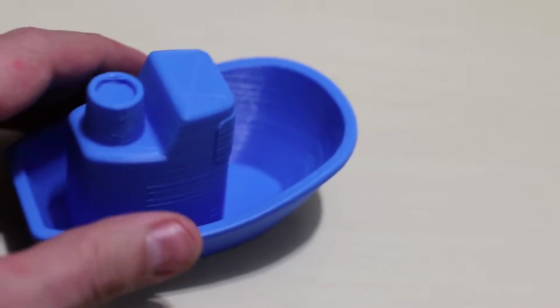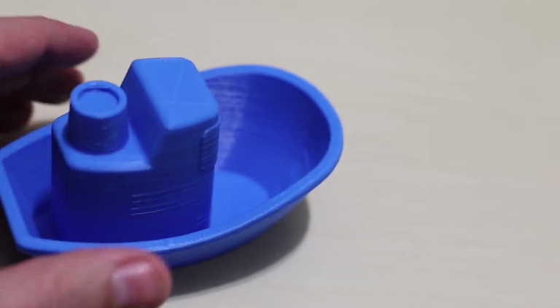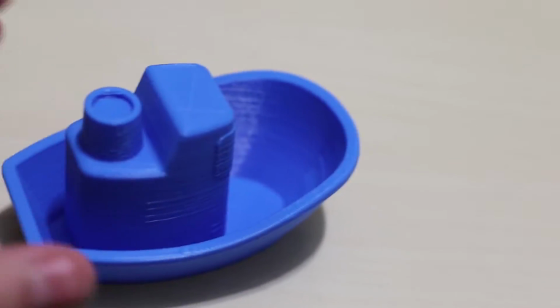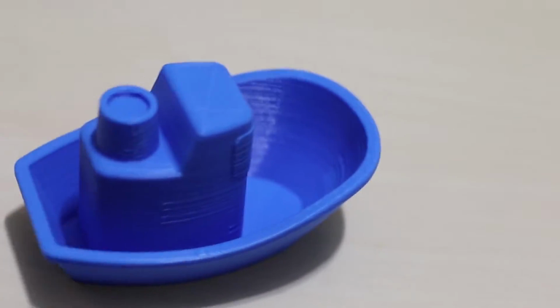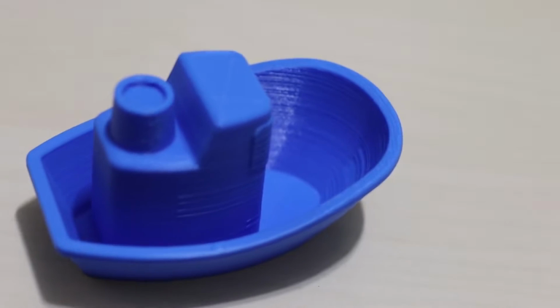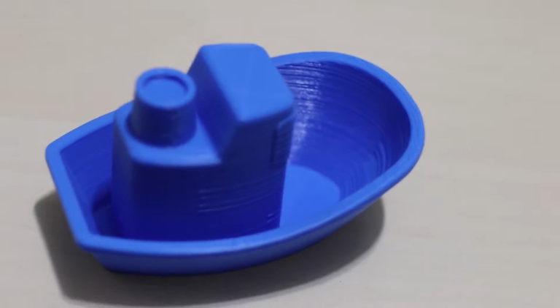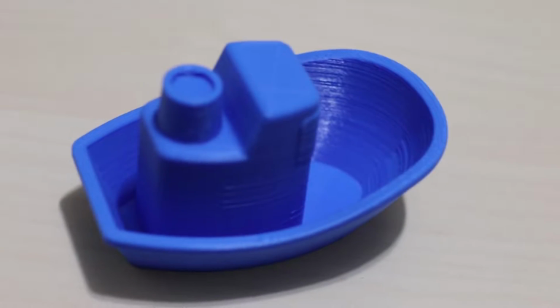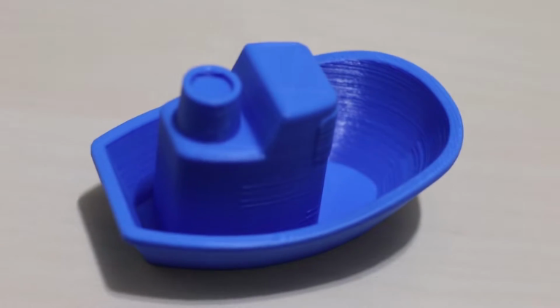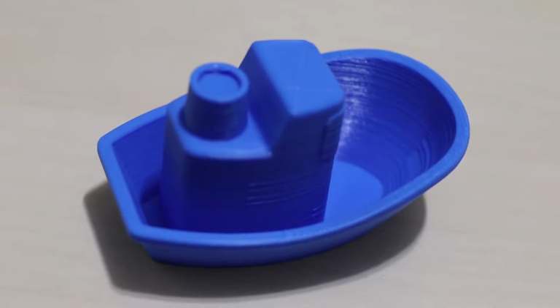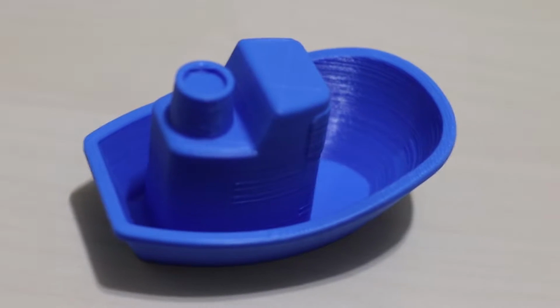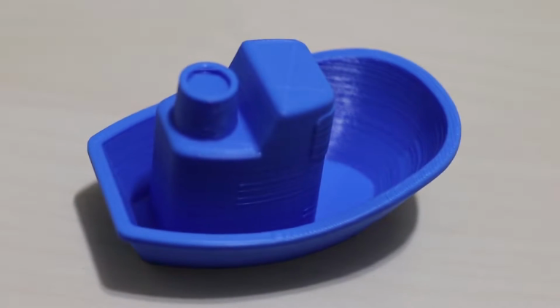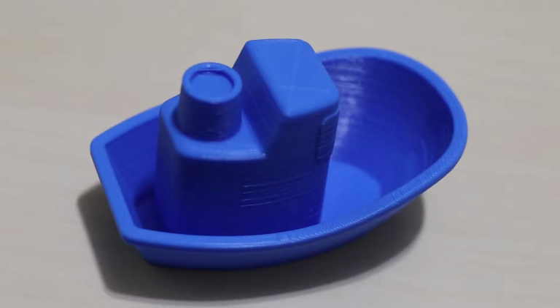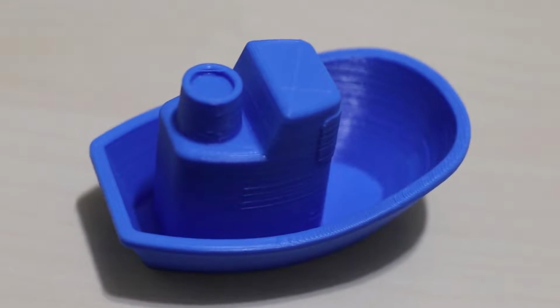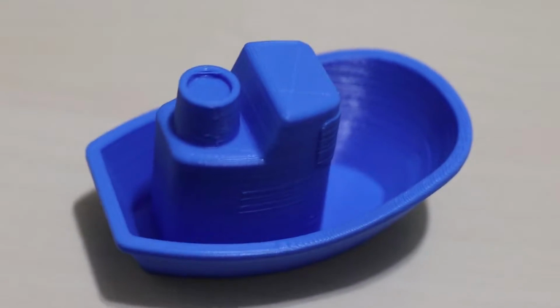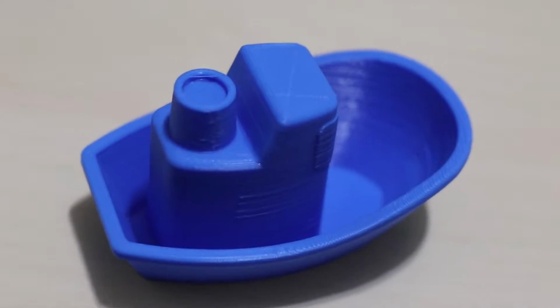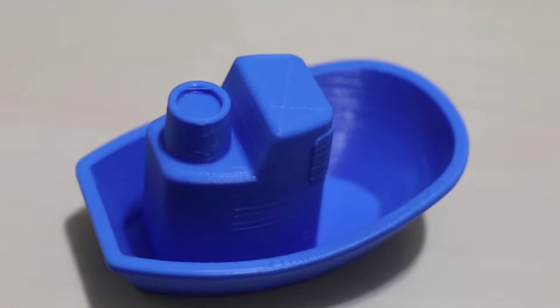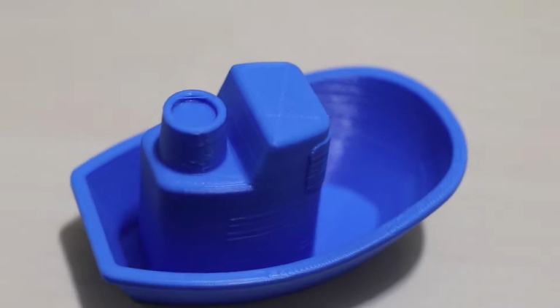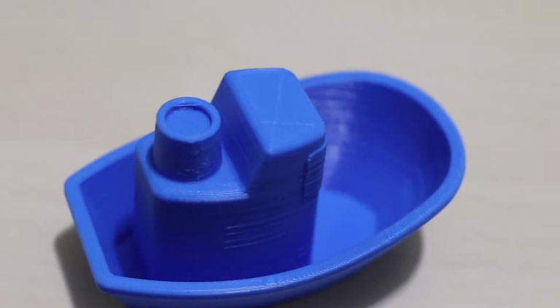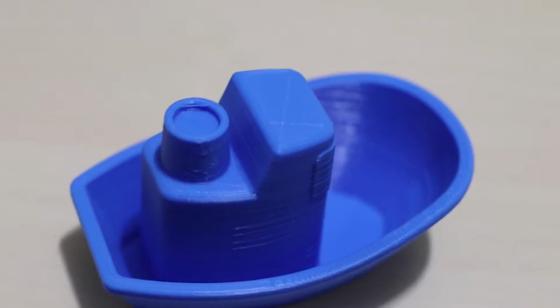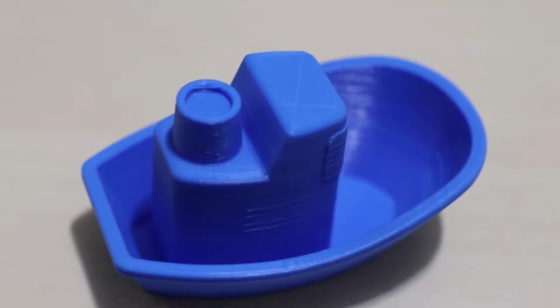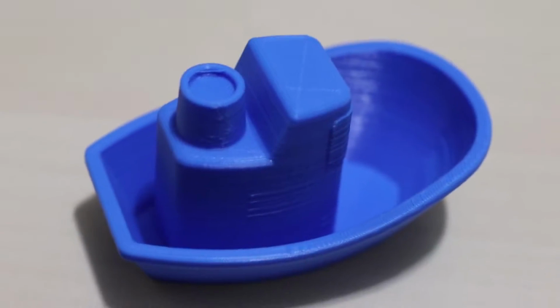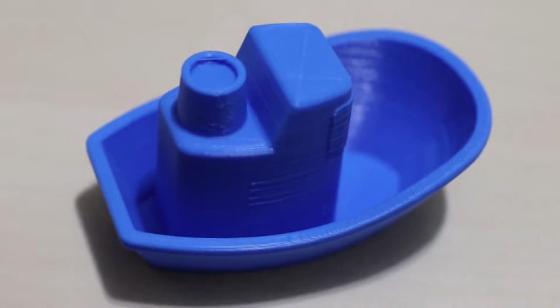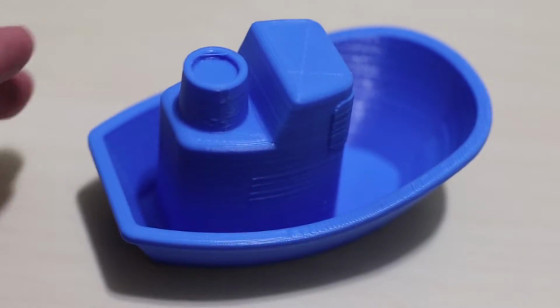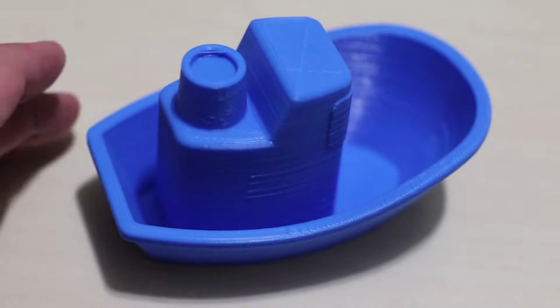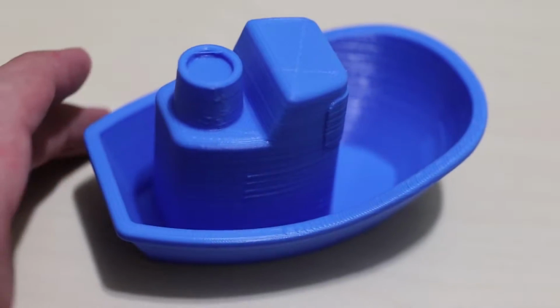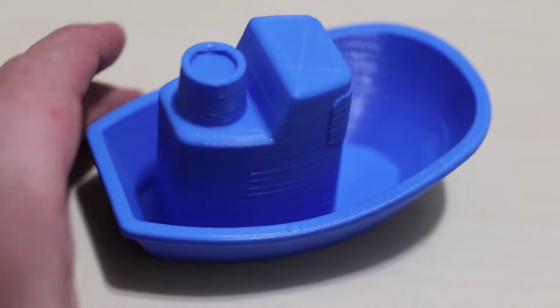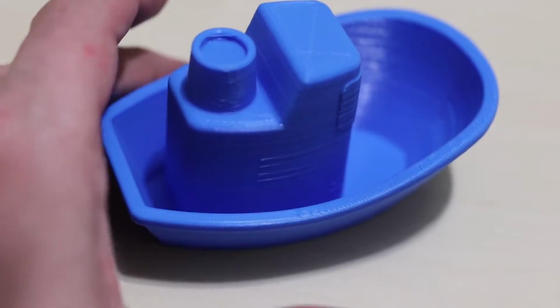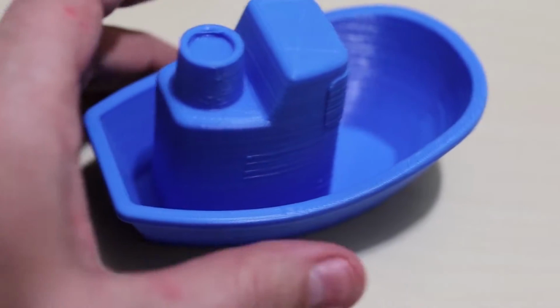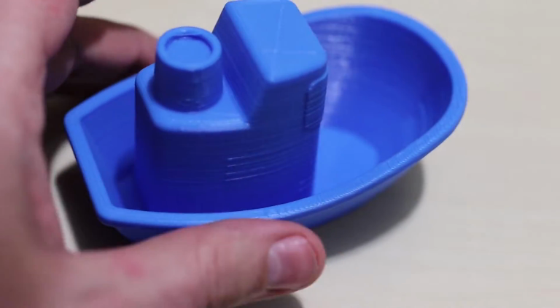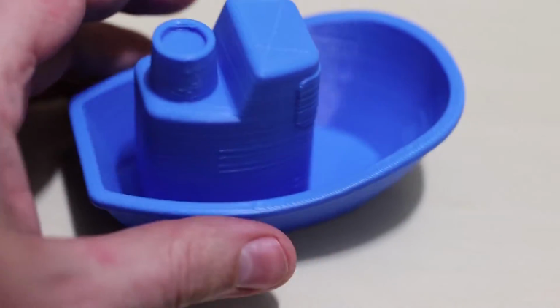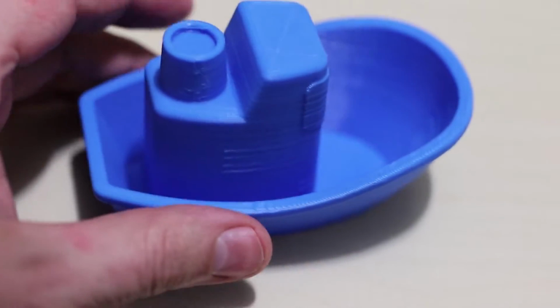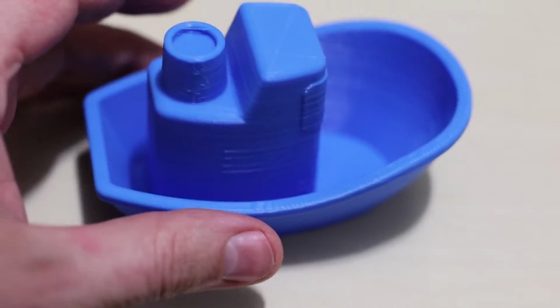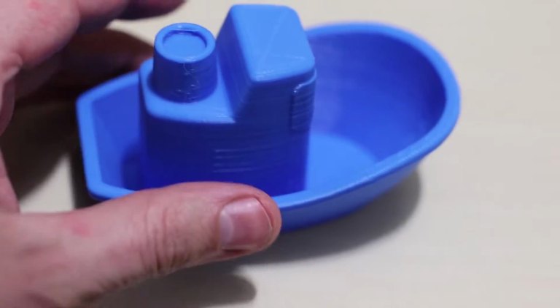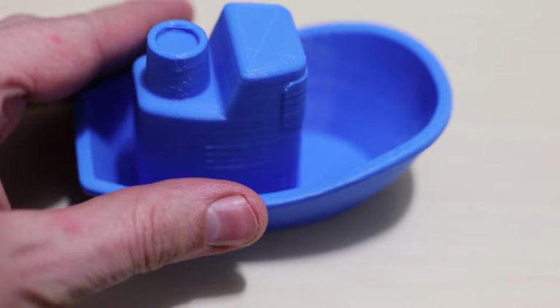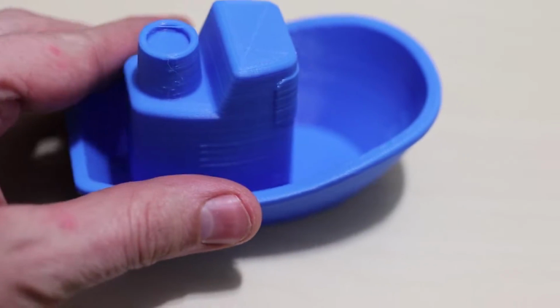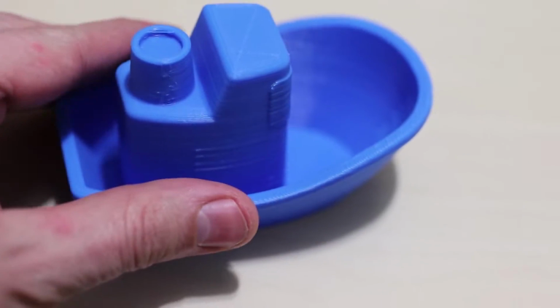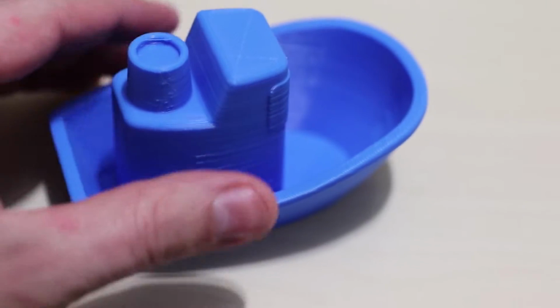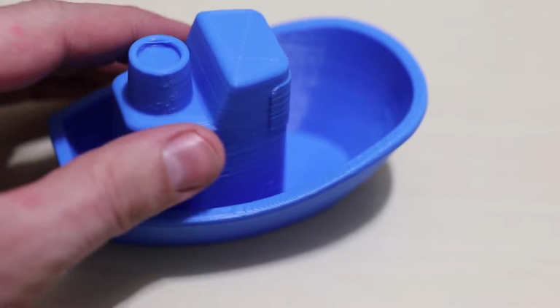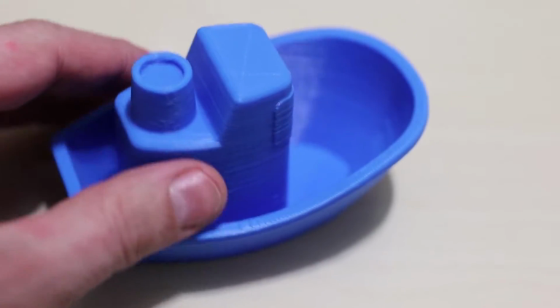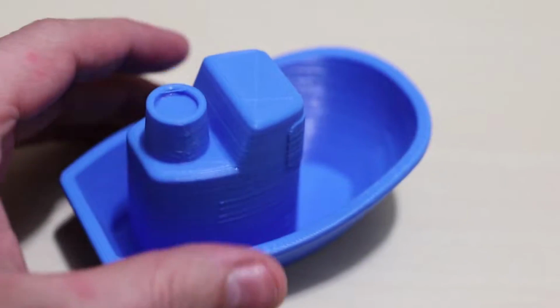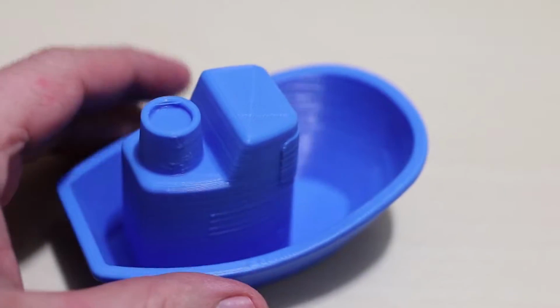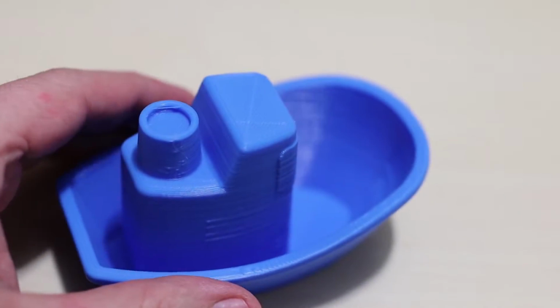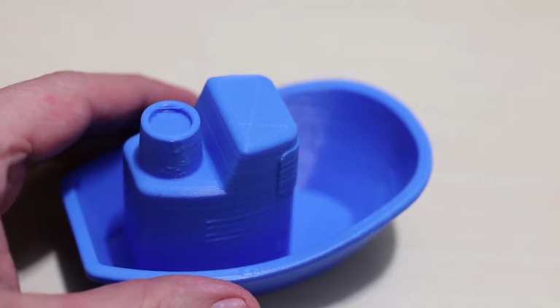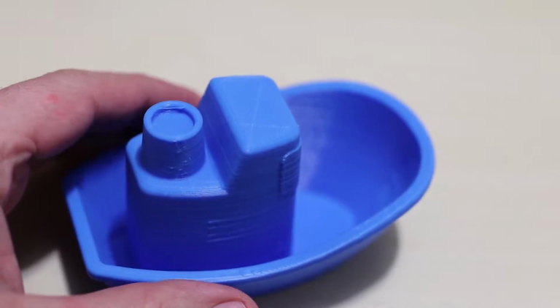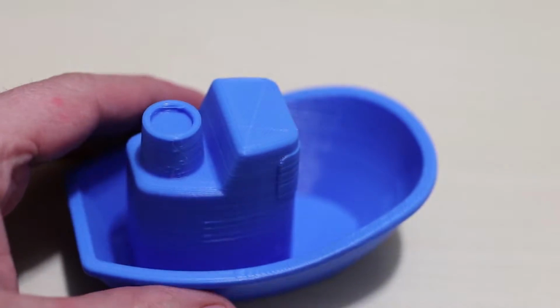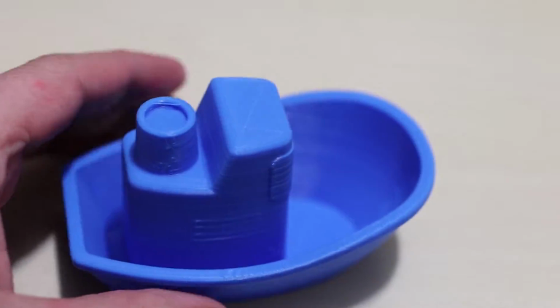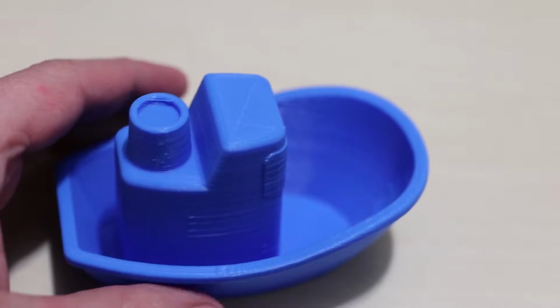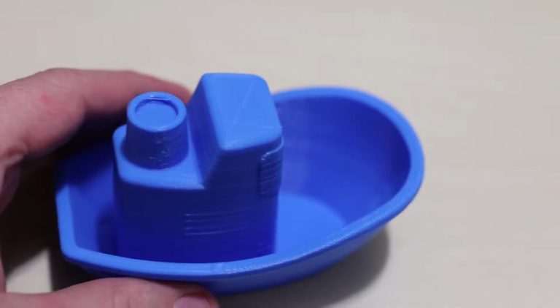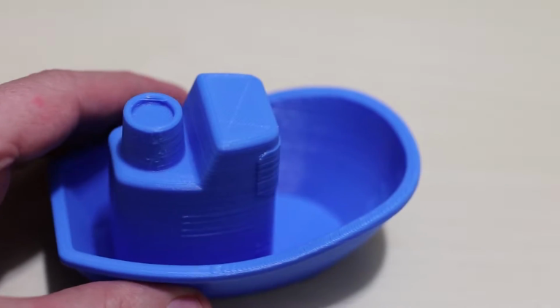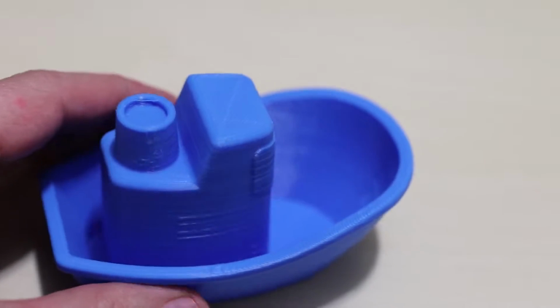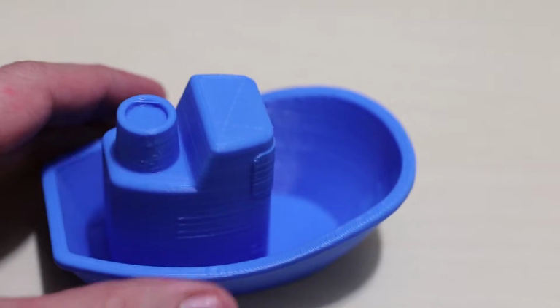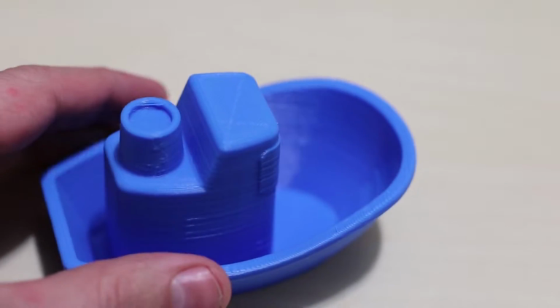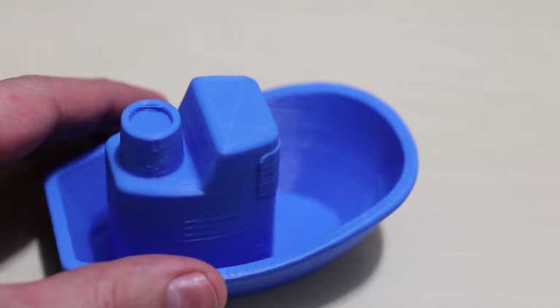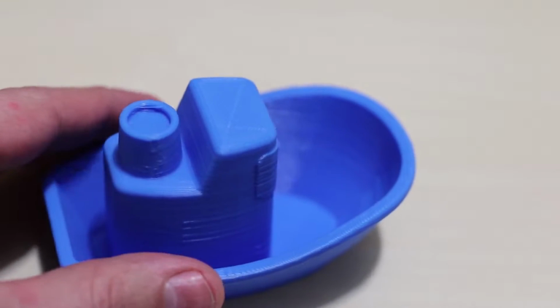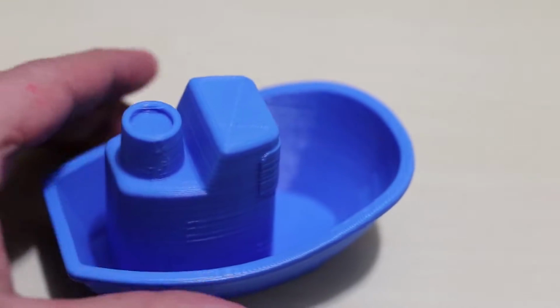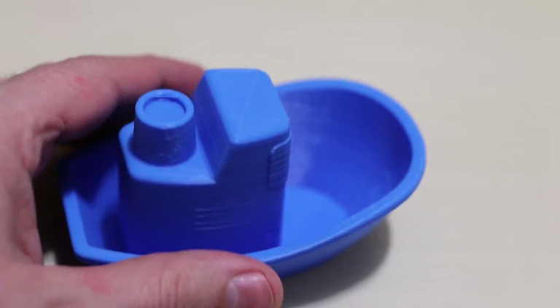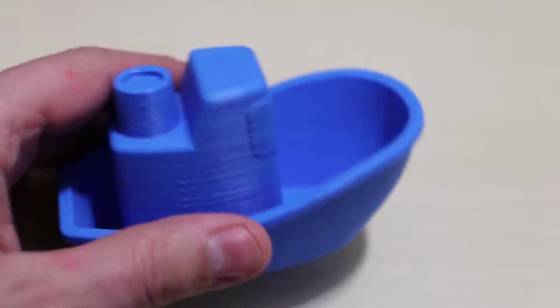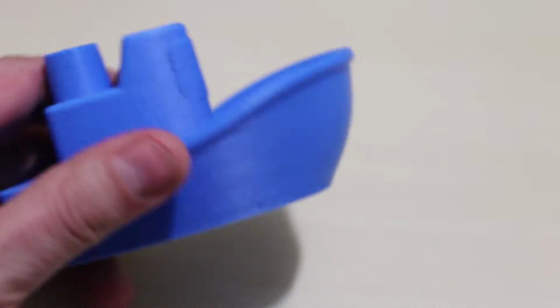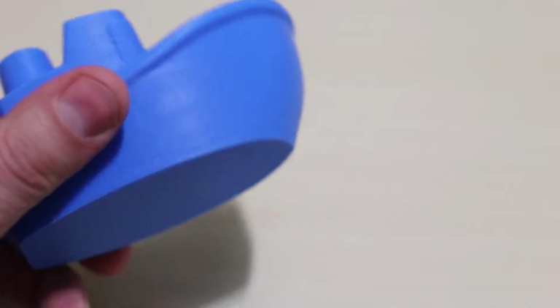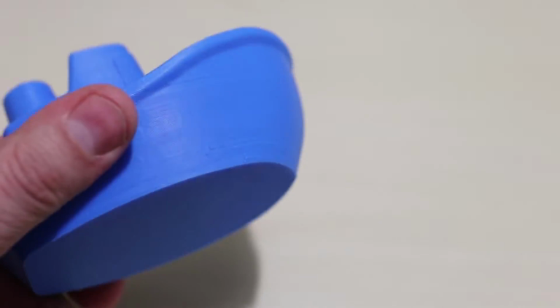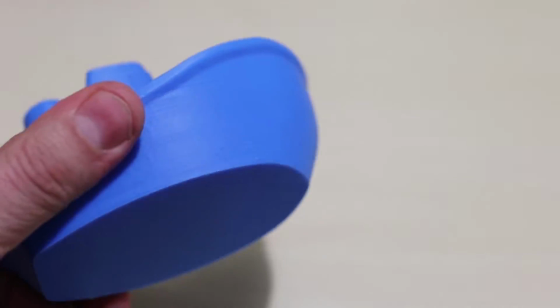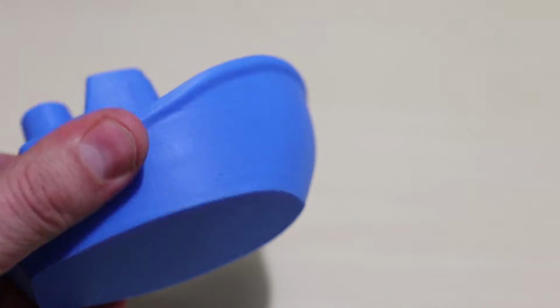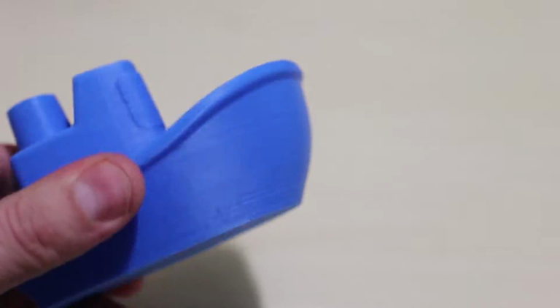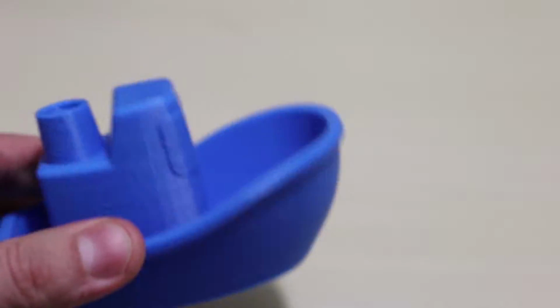It took like three and a half hours to print, but really solid.